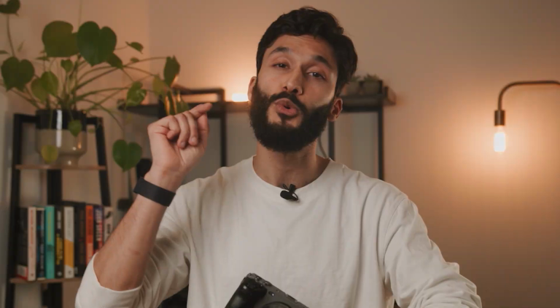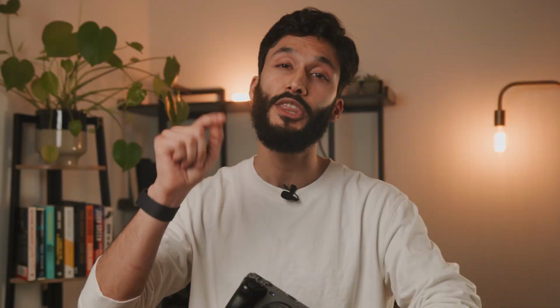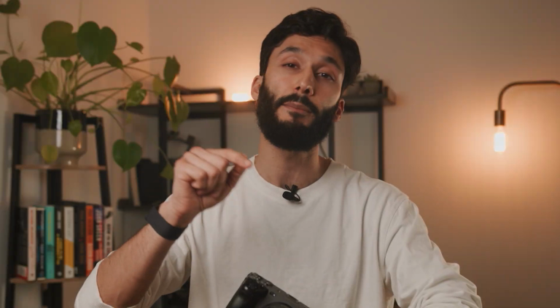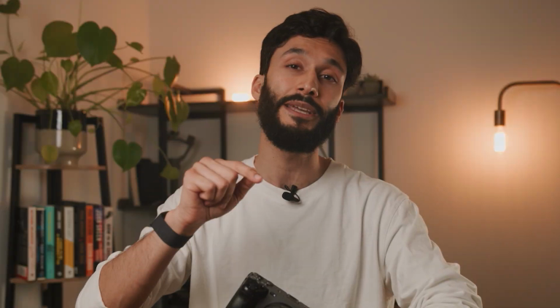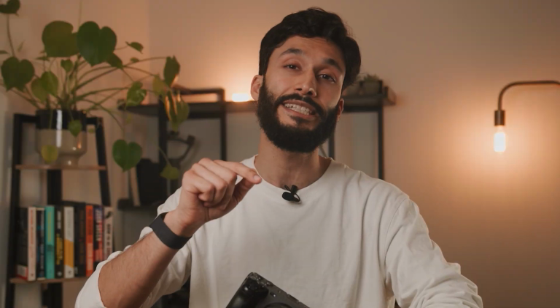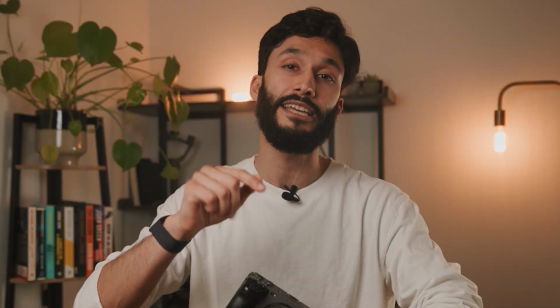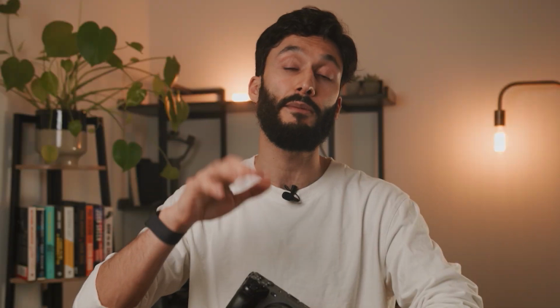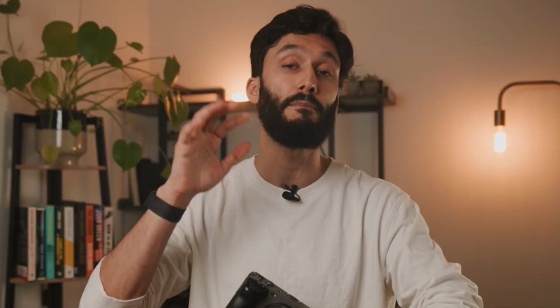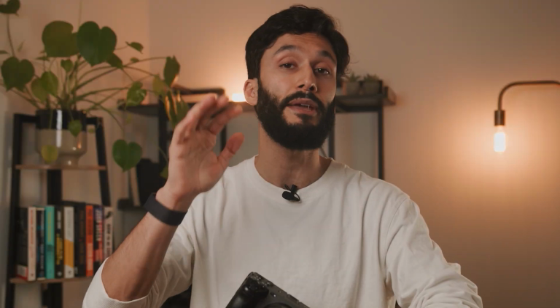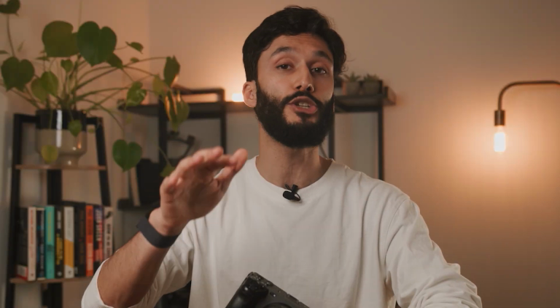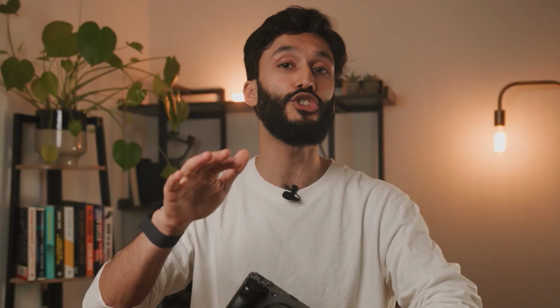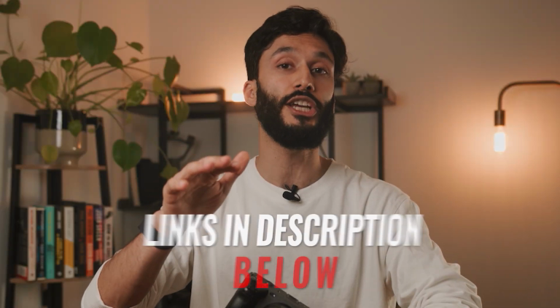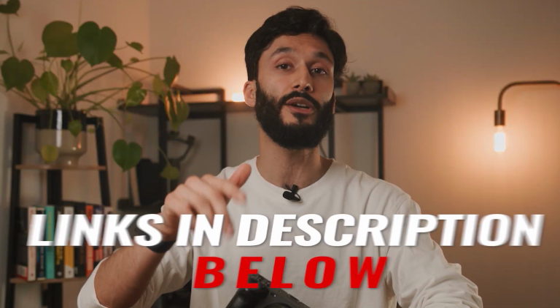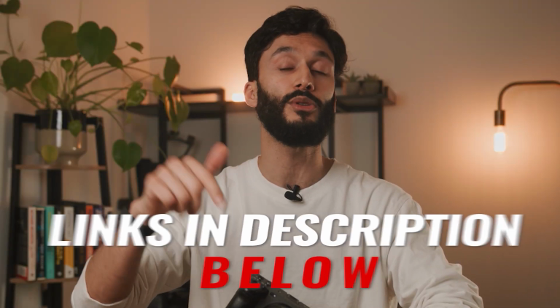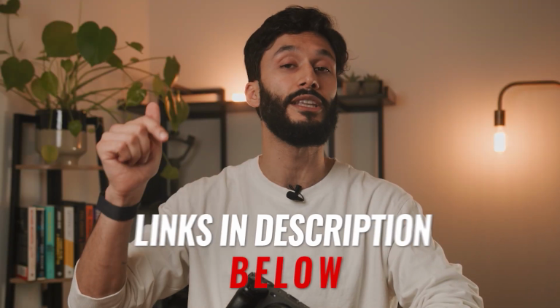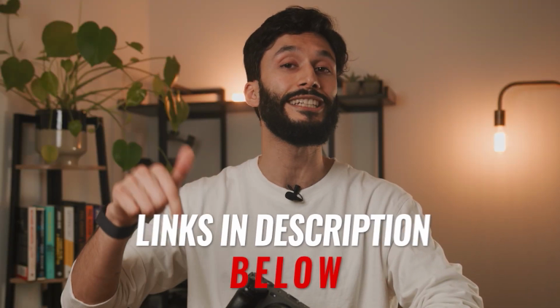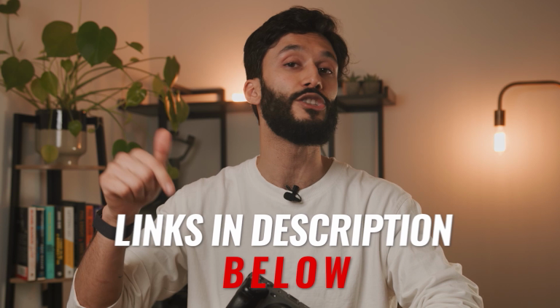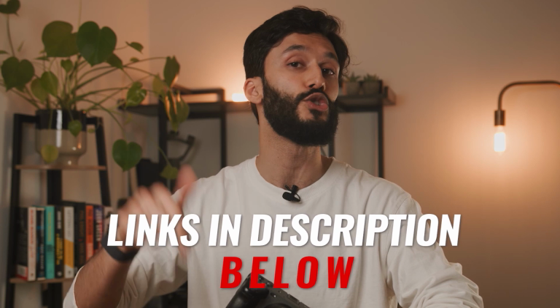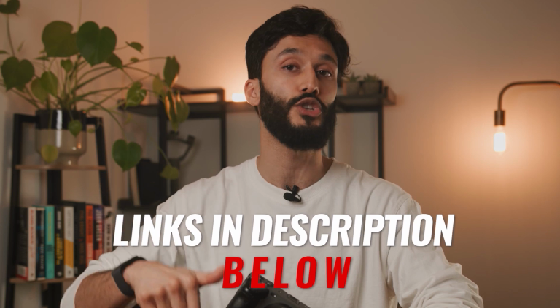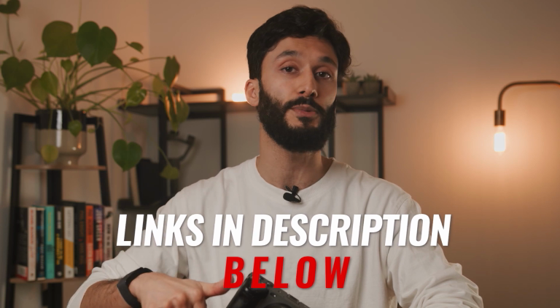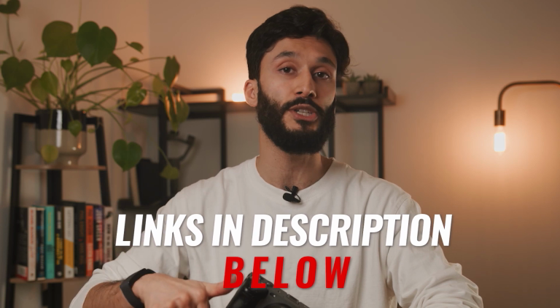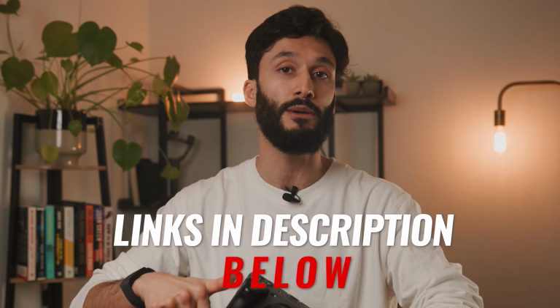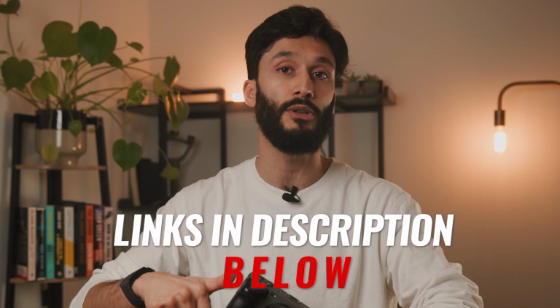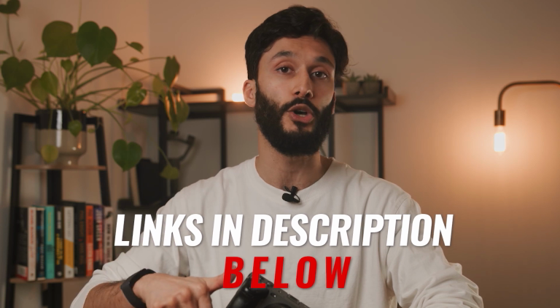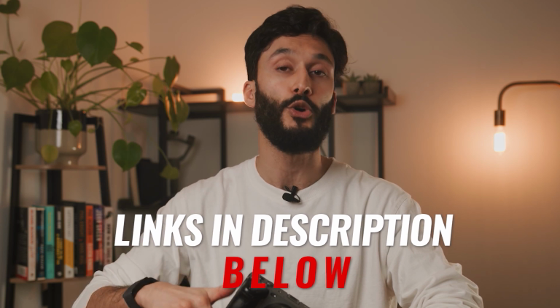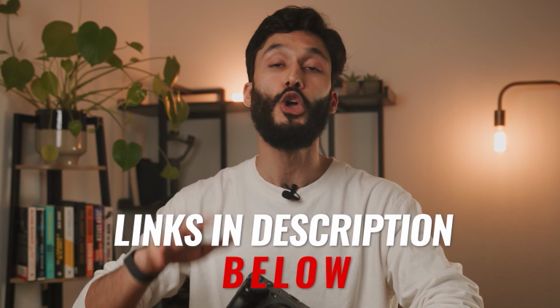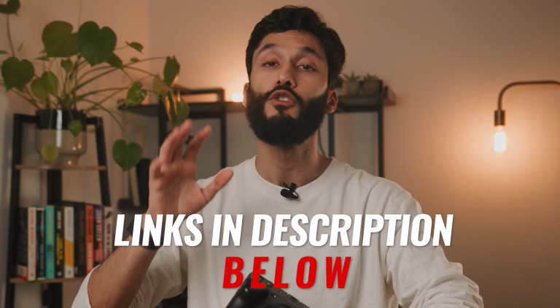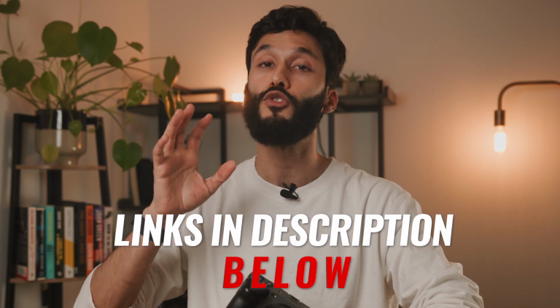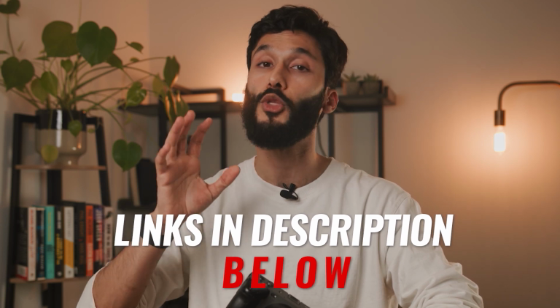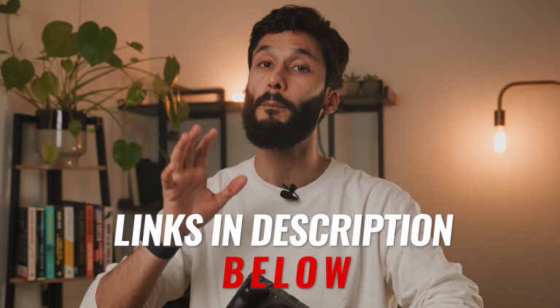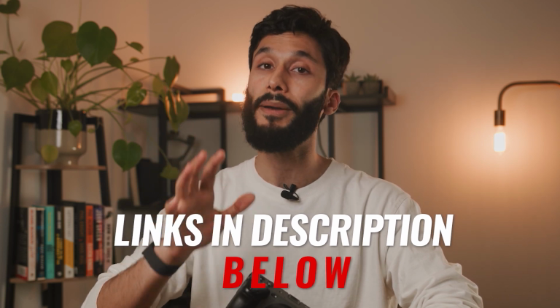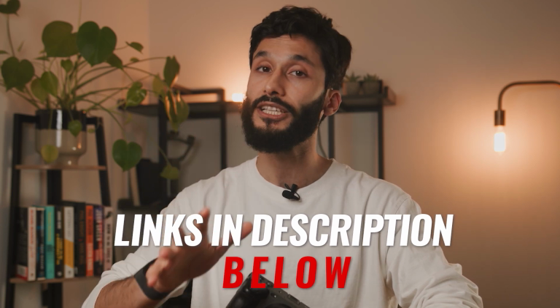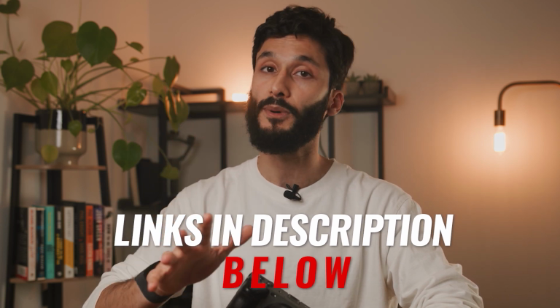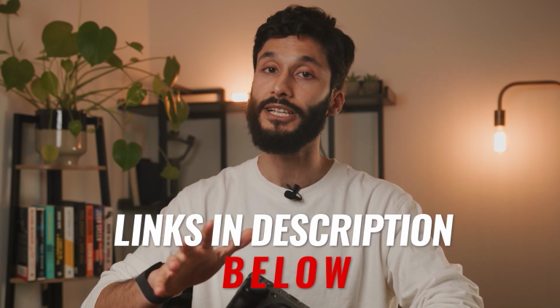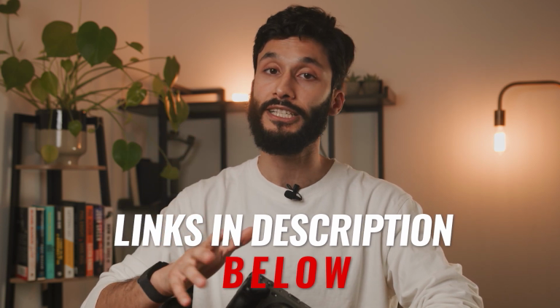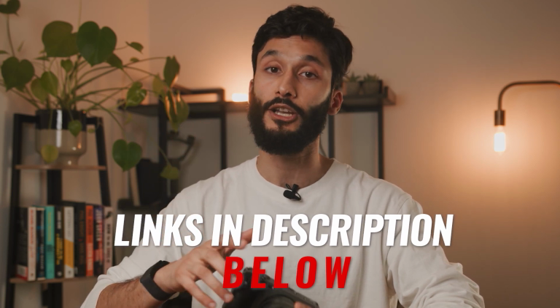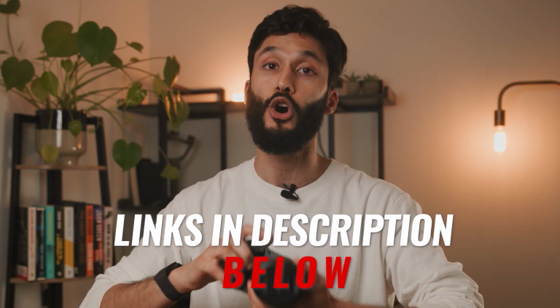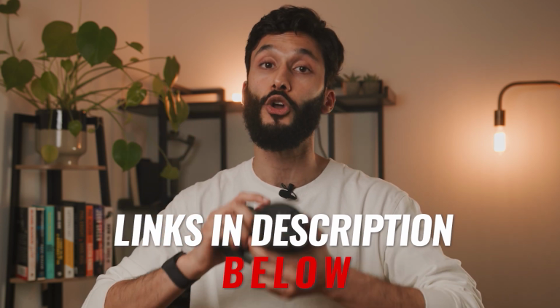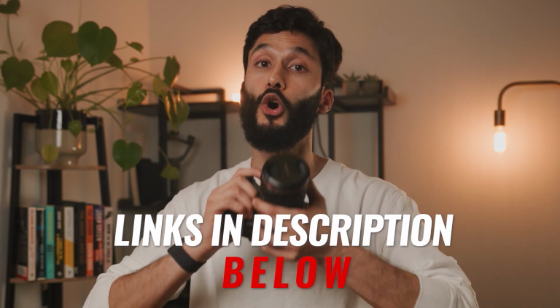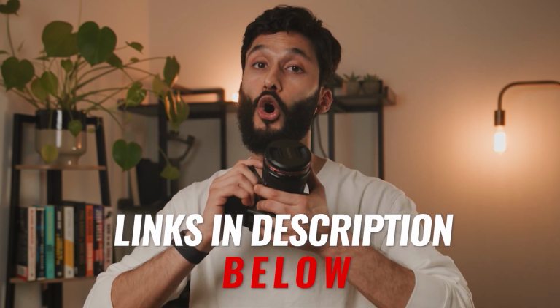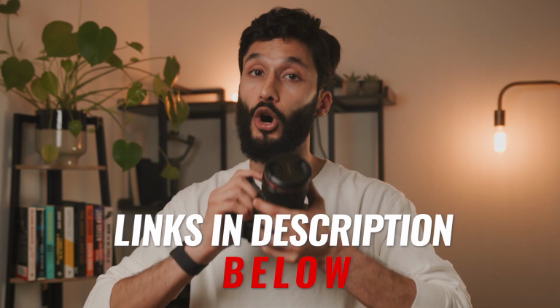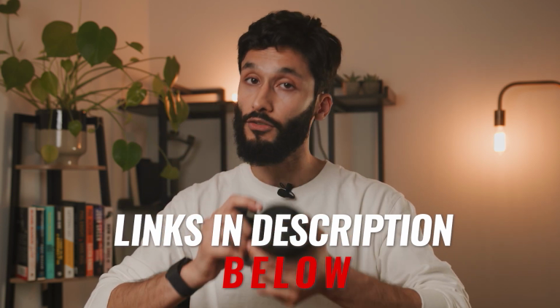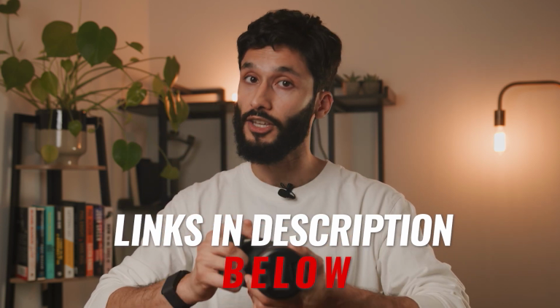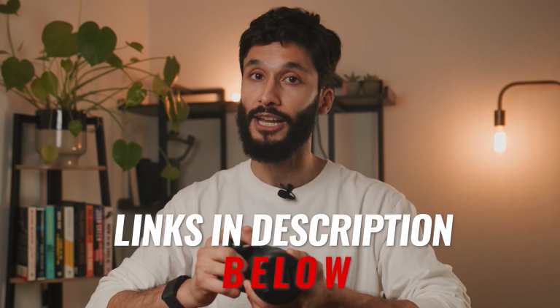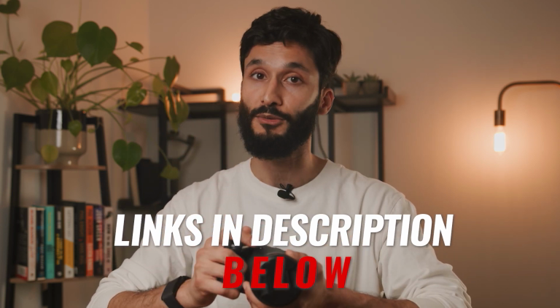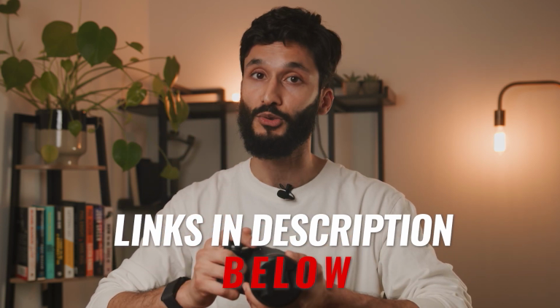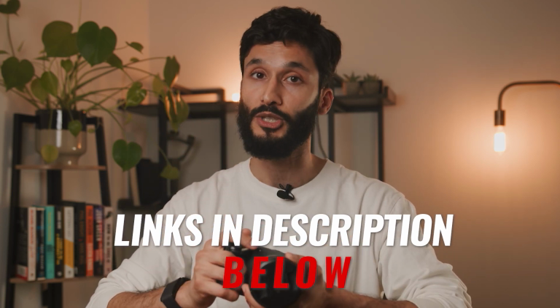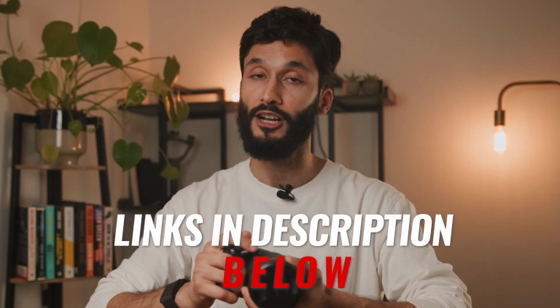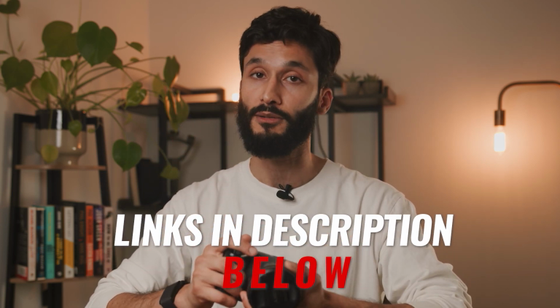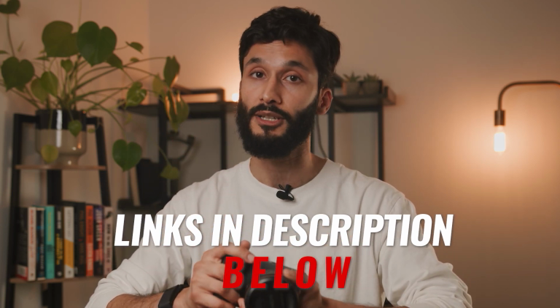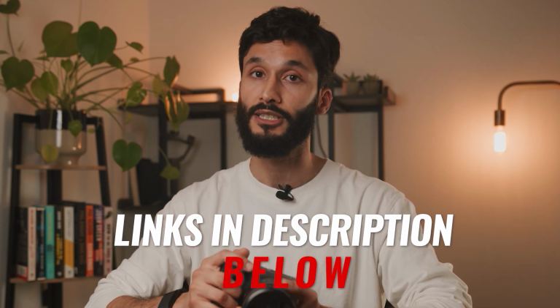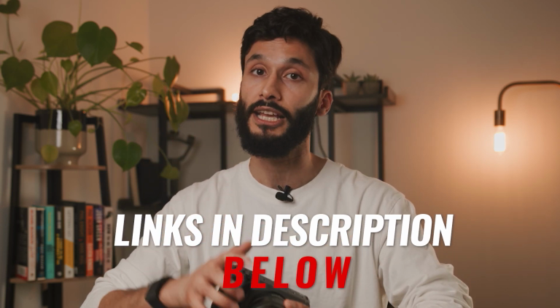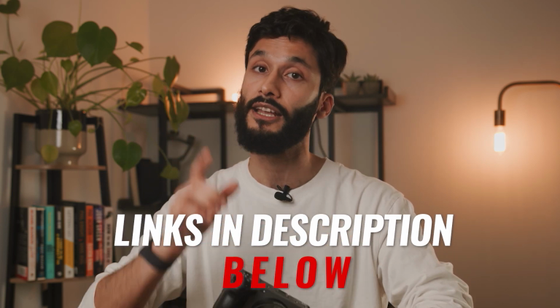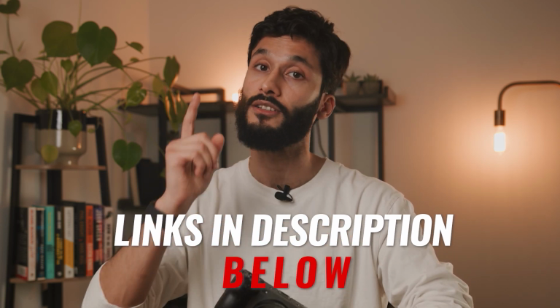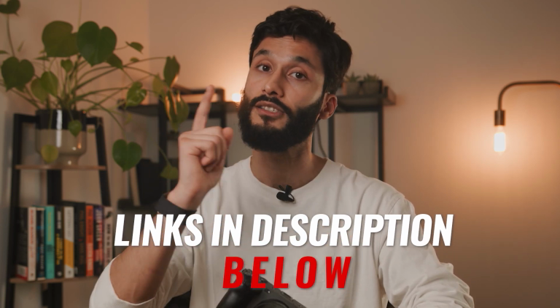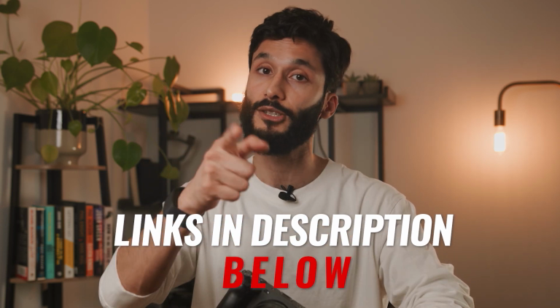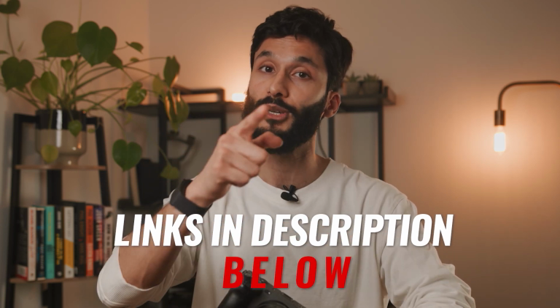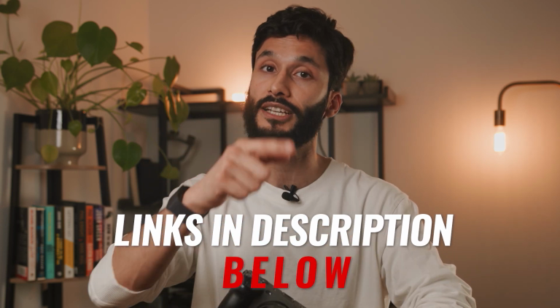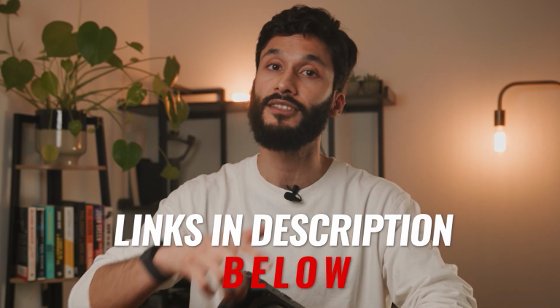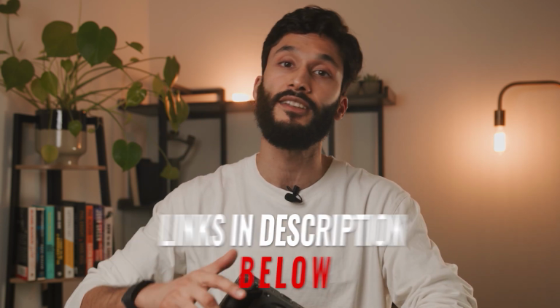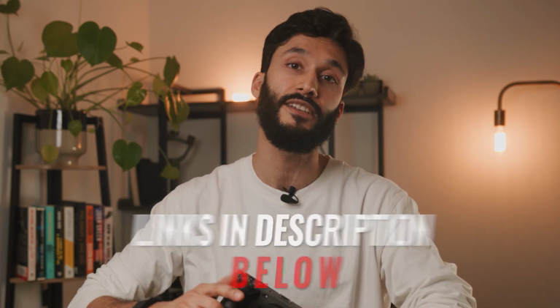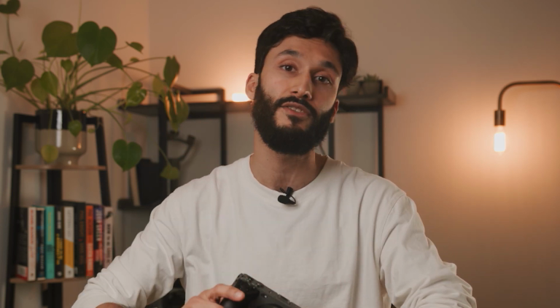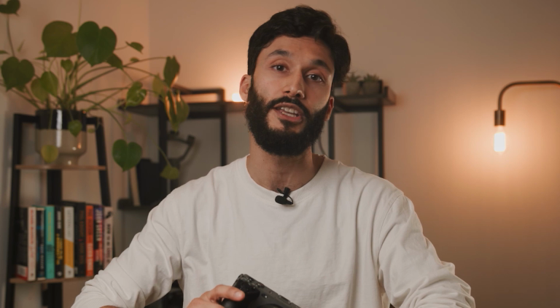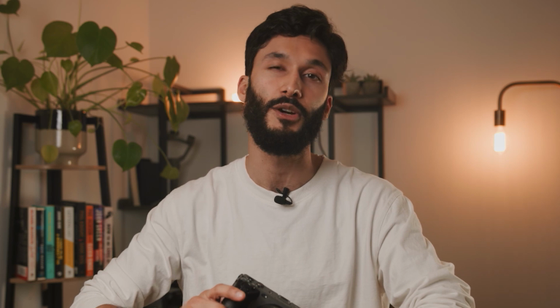Make sure to check out the links in the description down below for the best pricing on all the cameras we talked about today, and I'll see you guys in the next video.